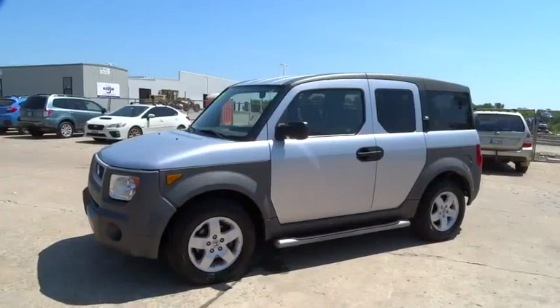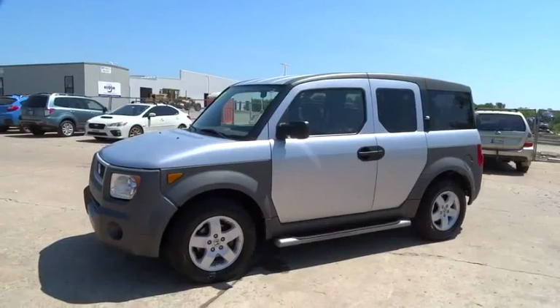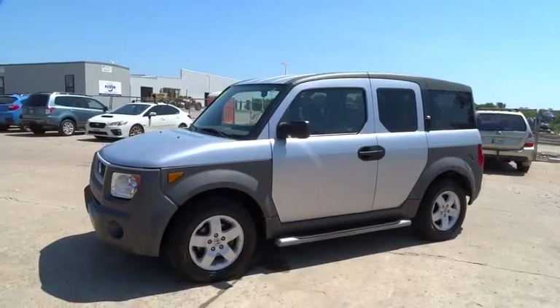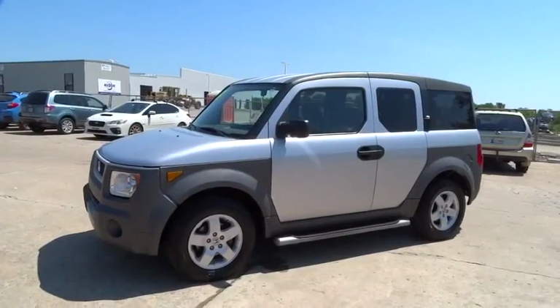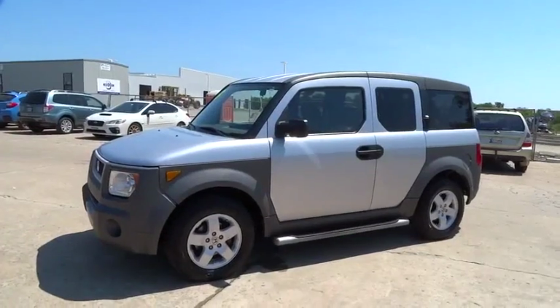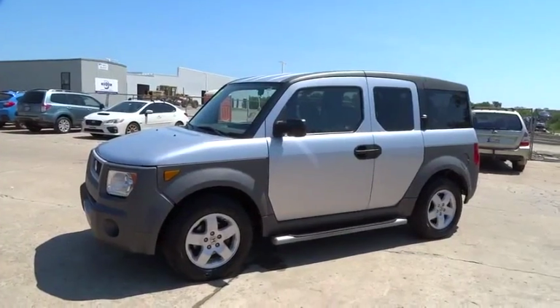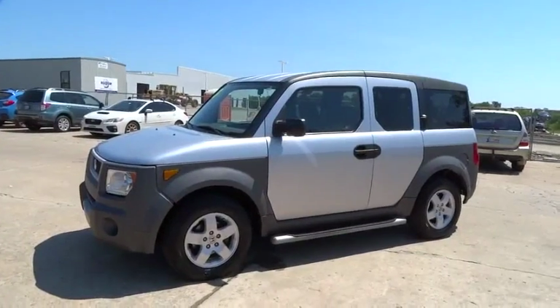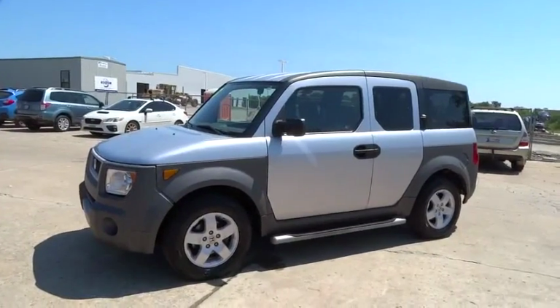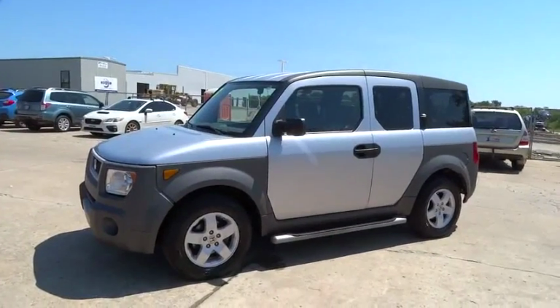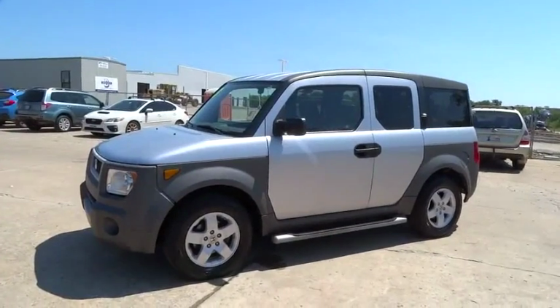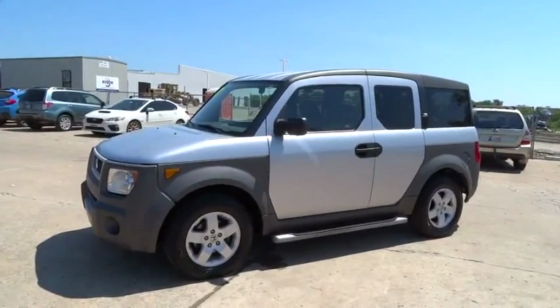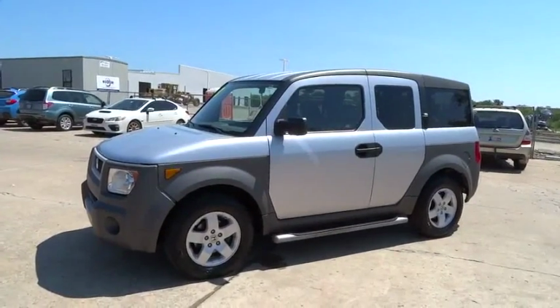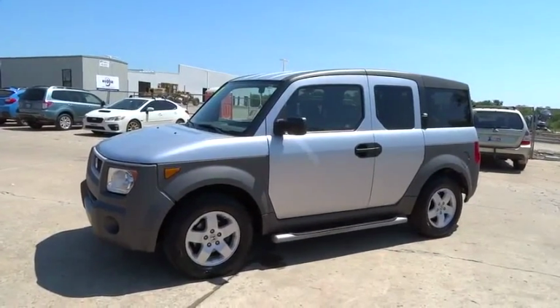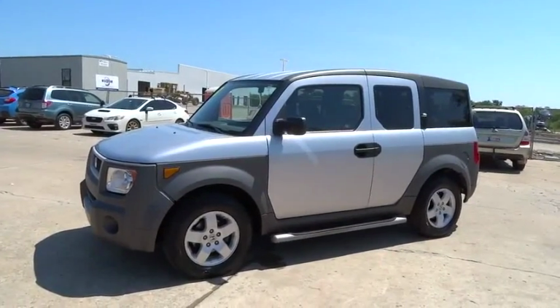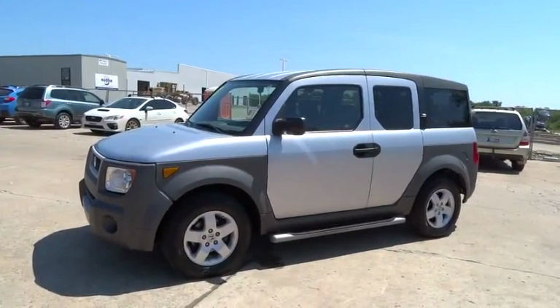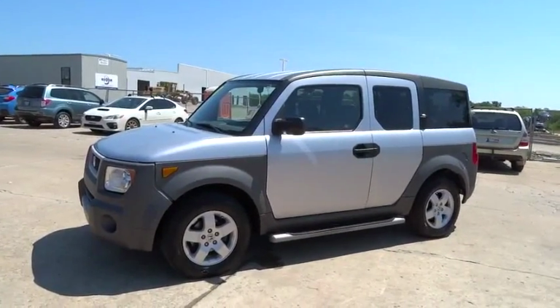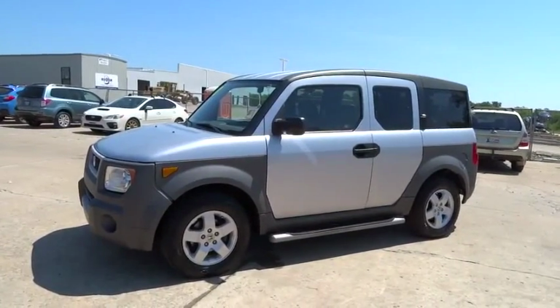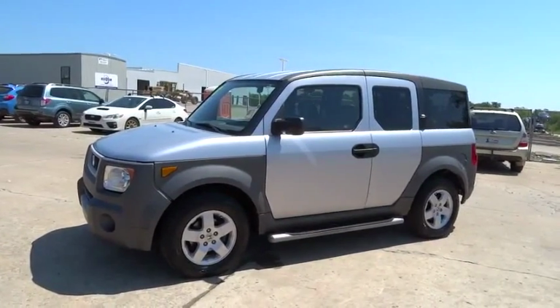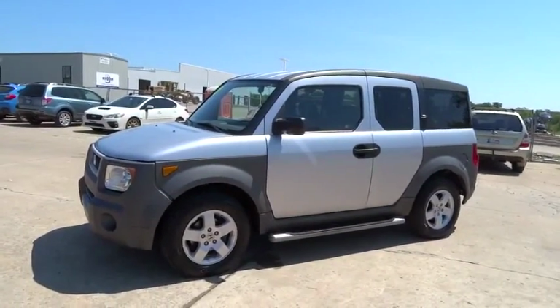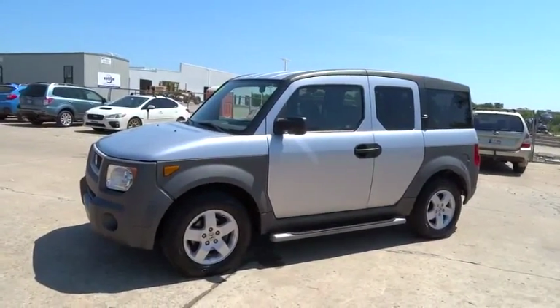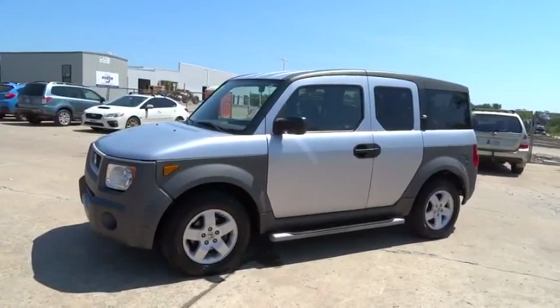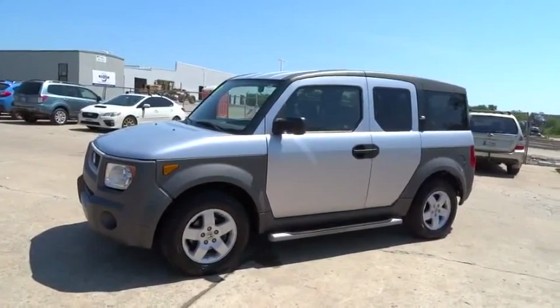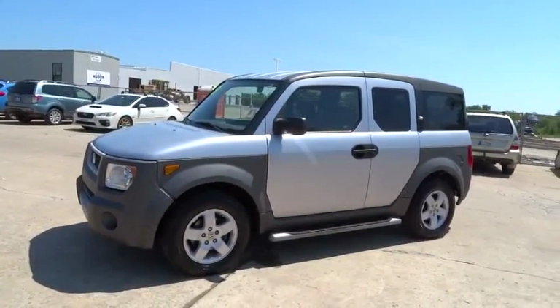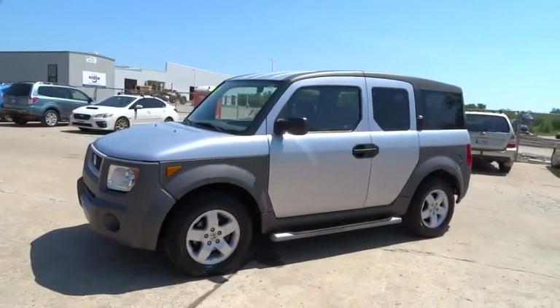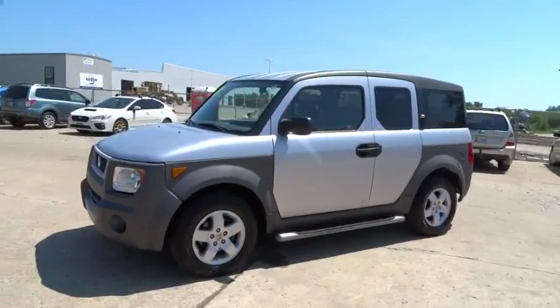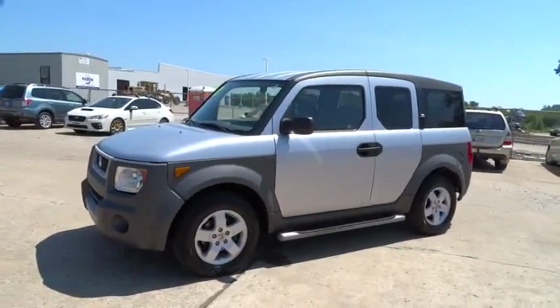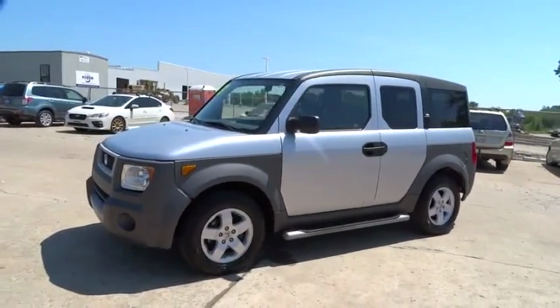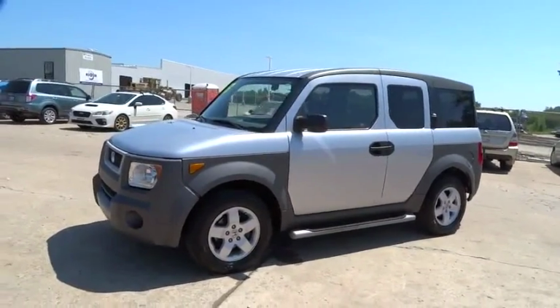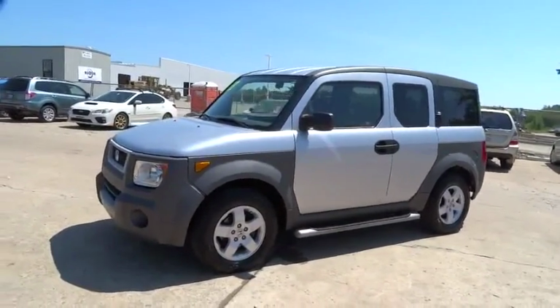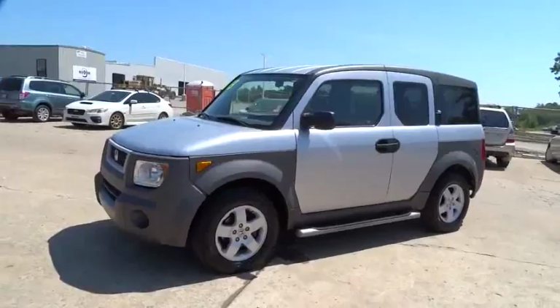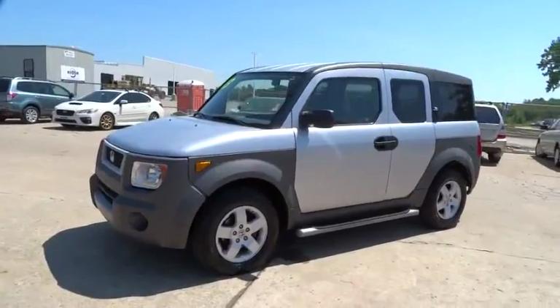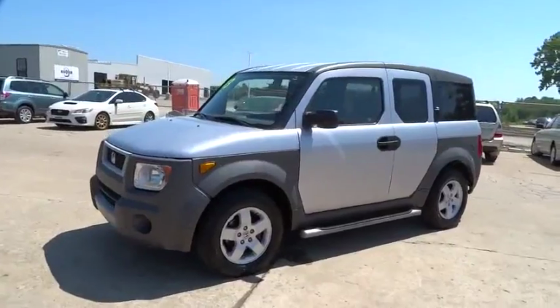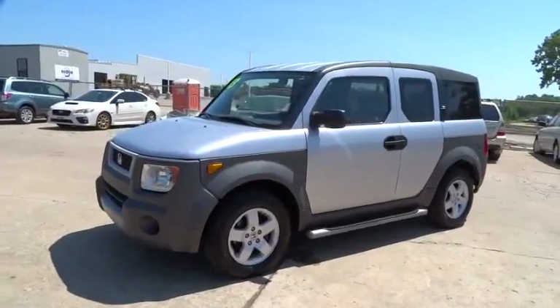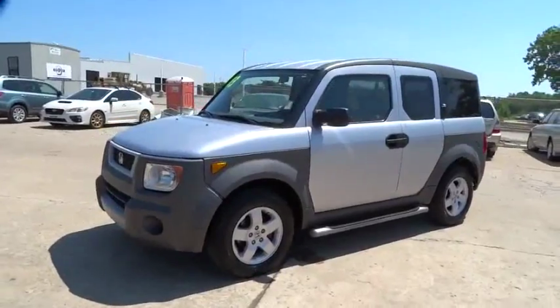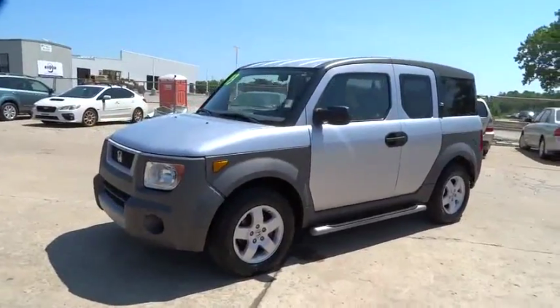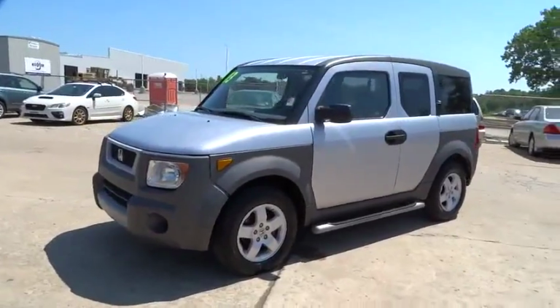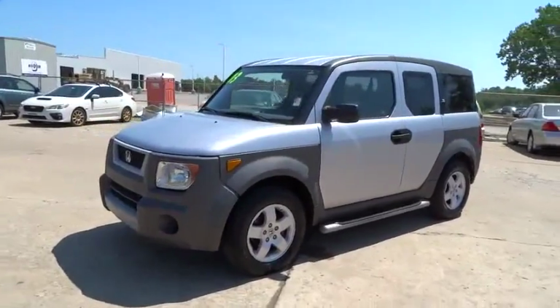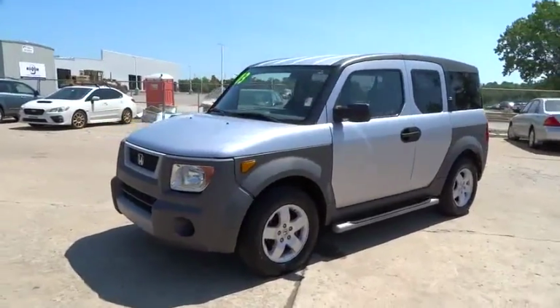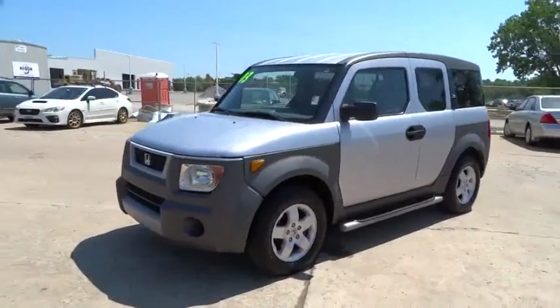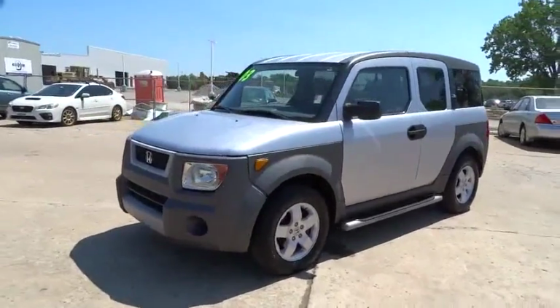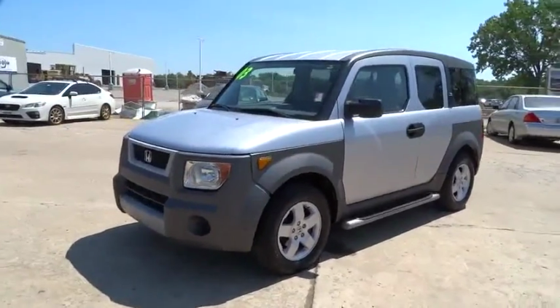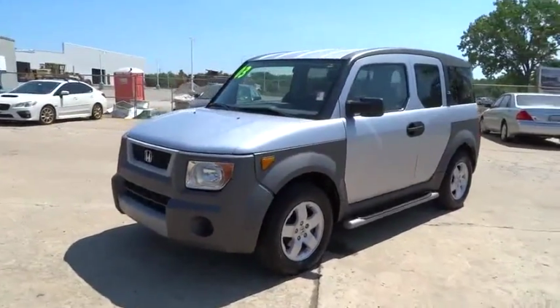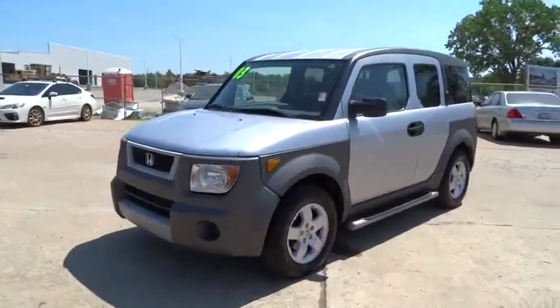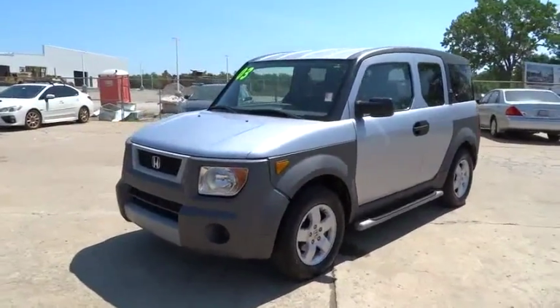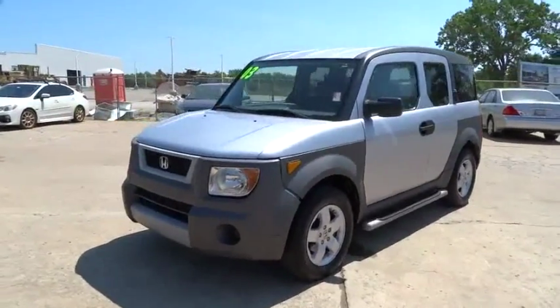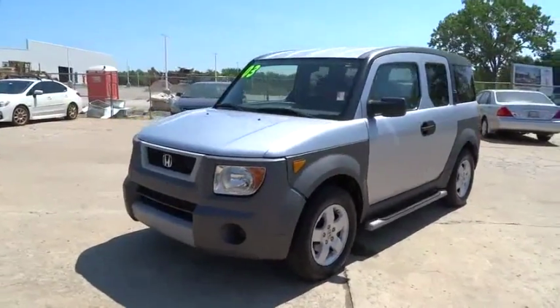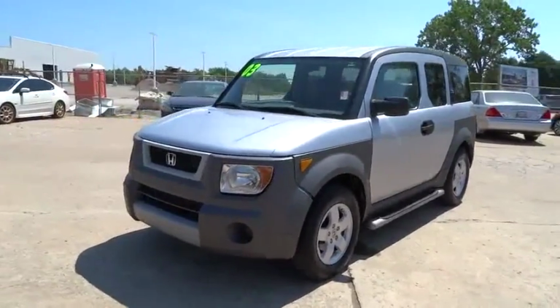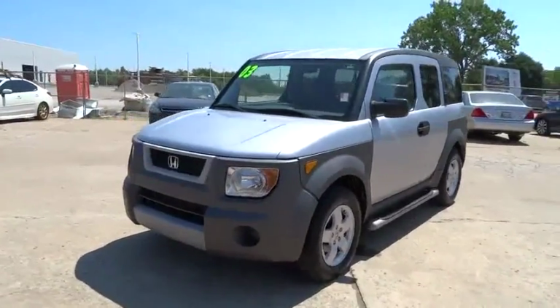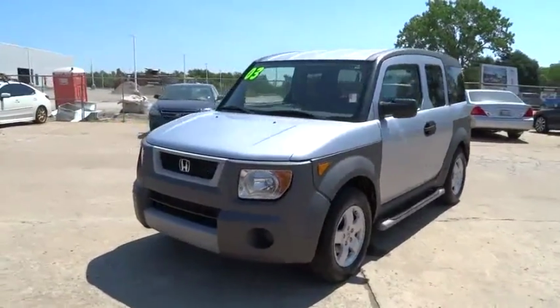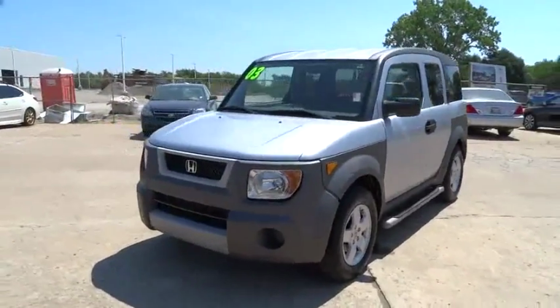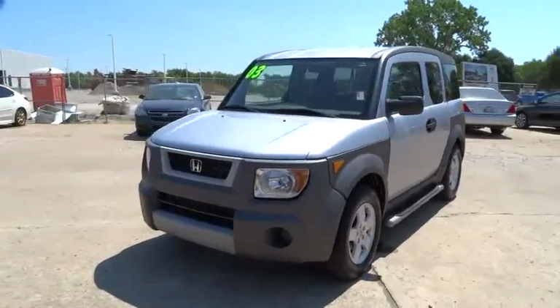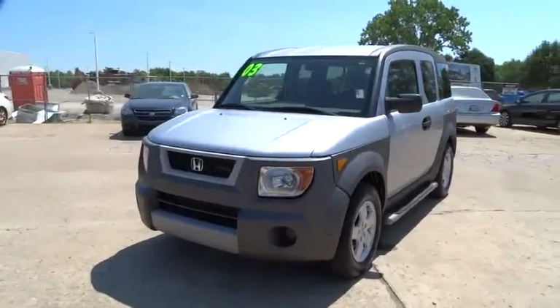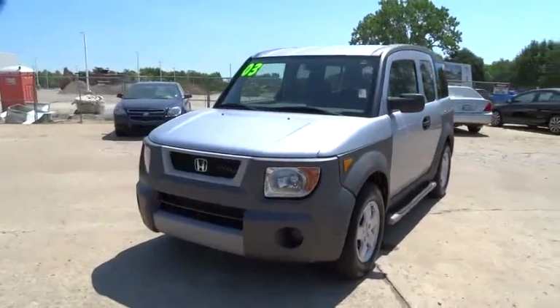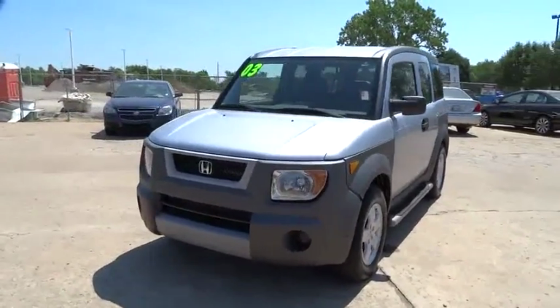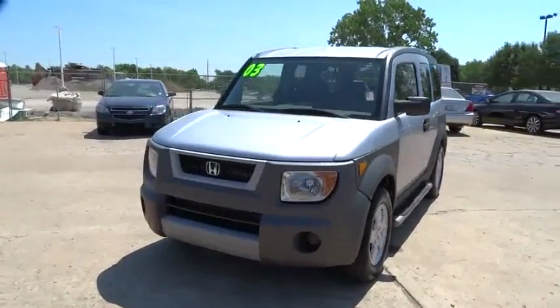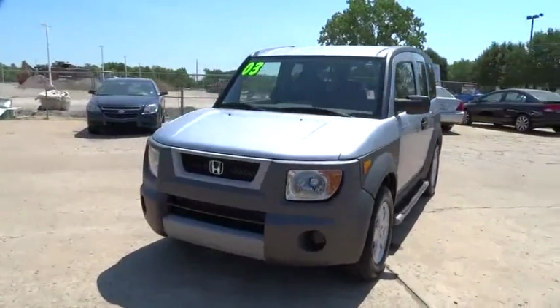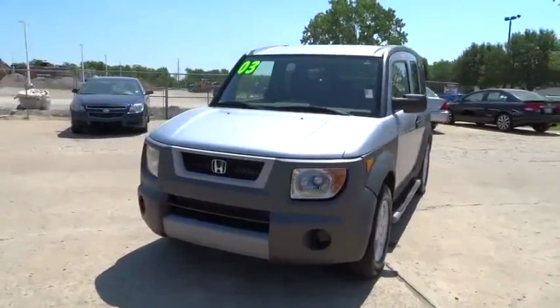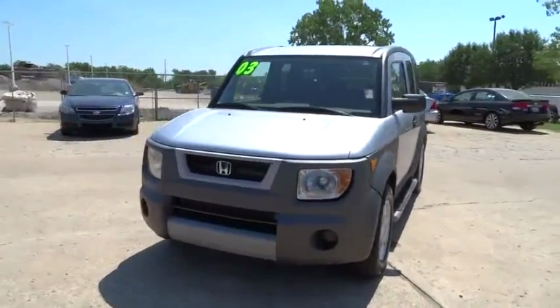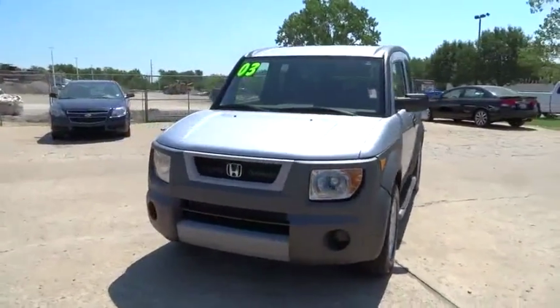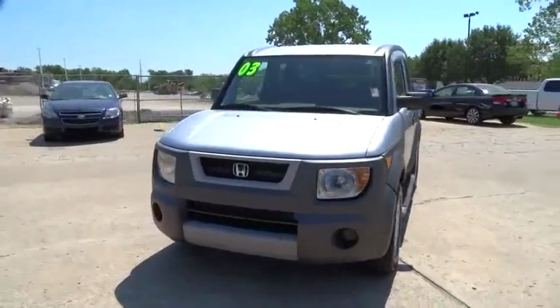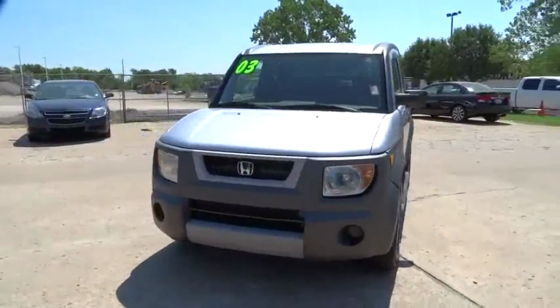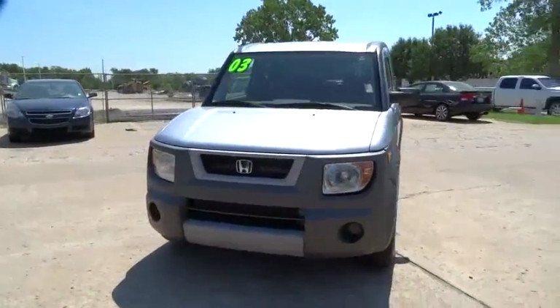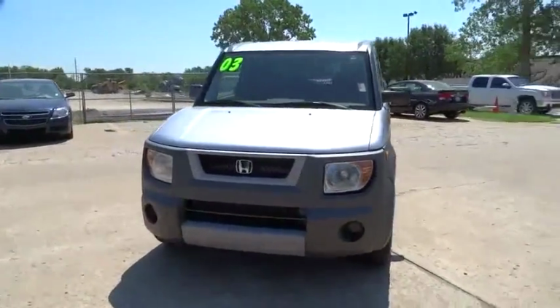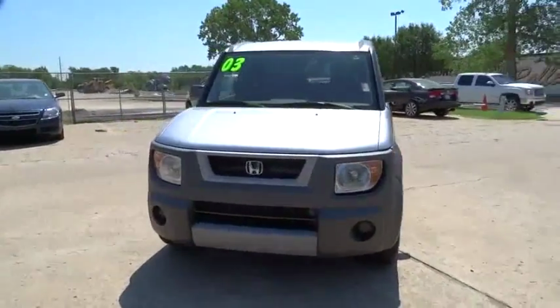The 2003 Honda Element. Fun, freedom, and flexibility from the inside out.